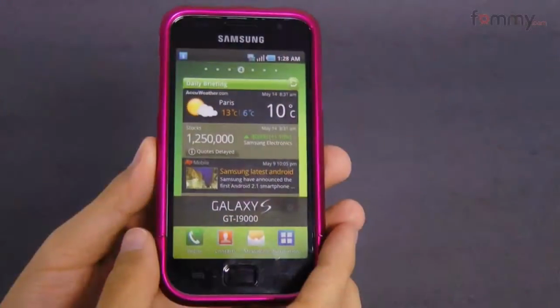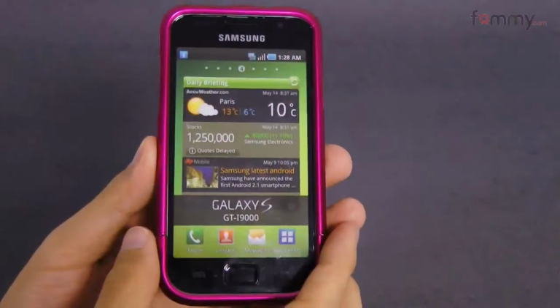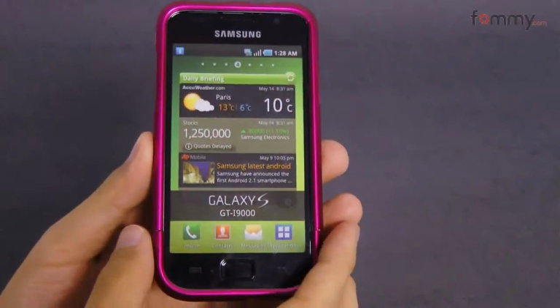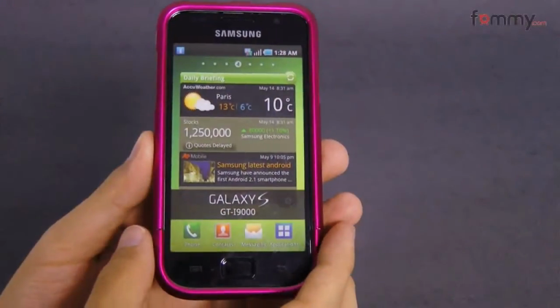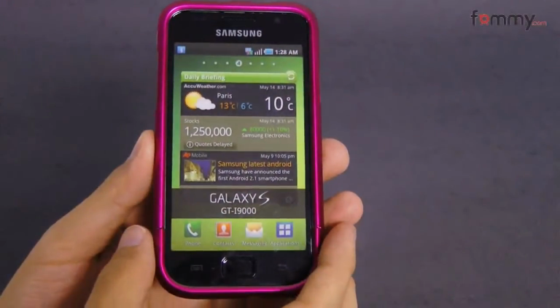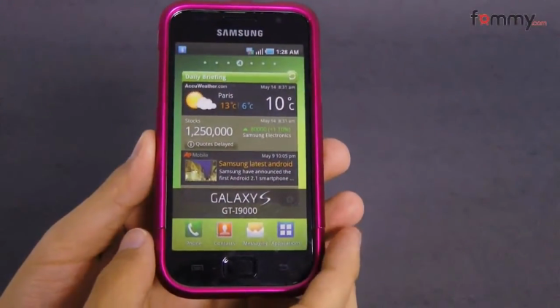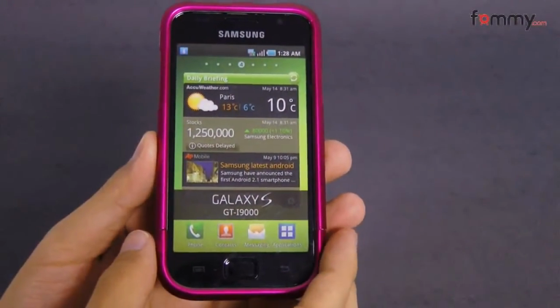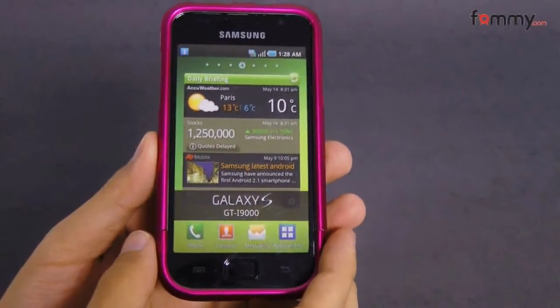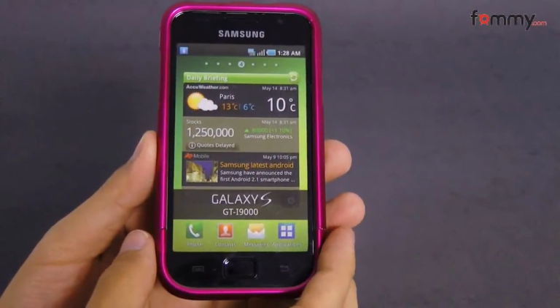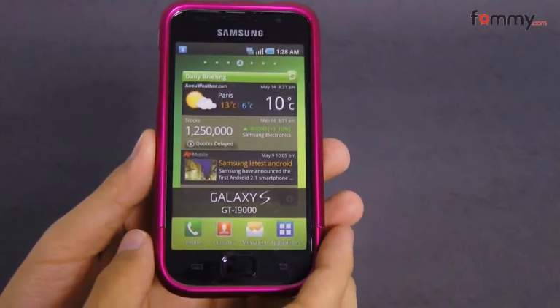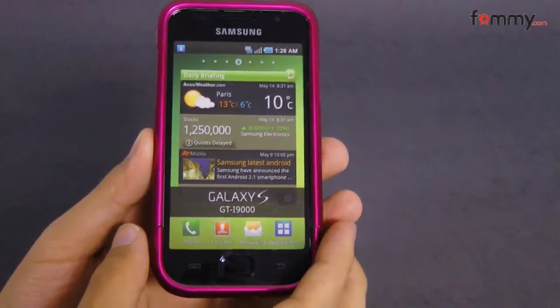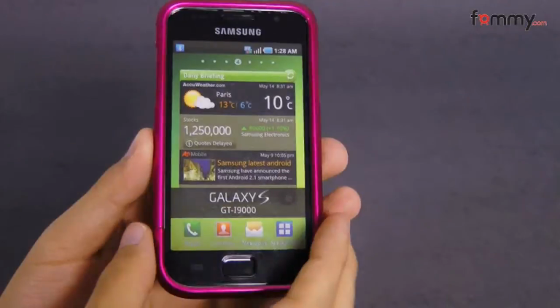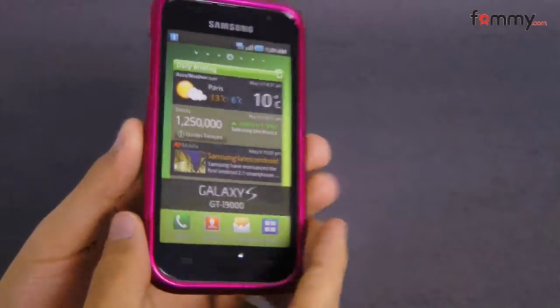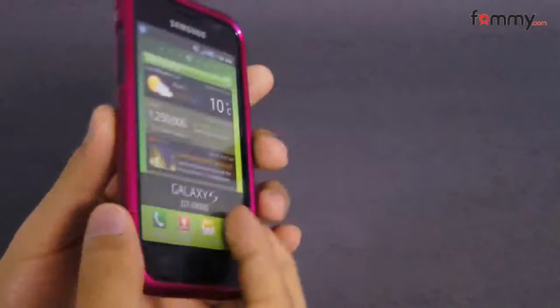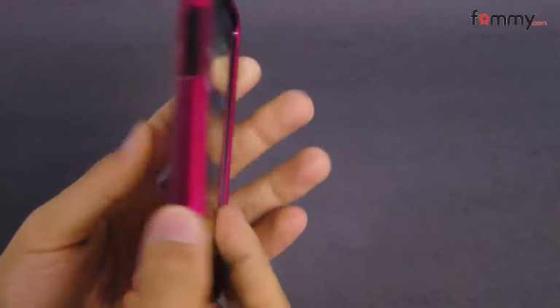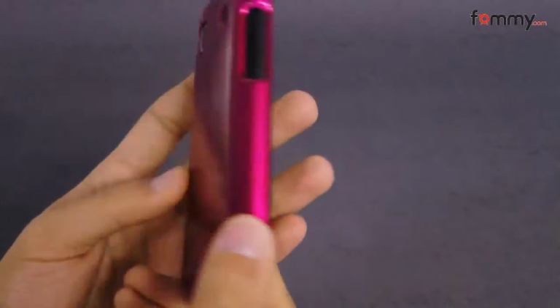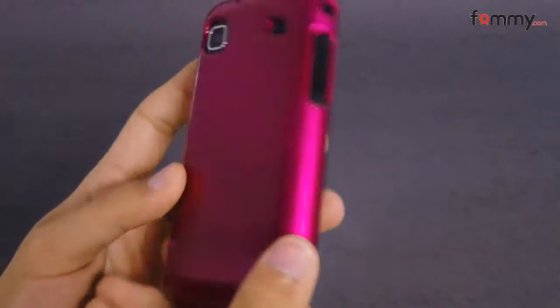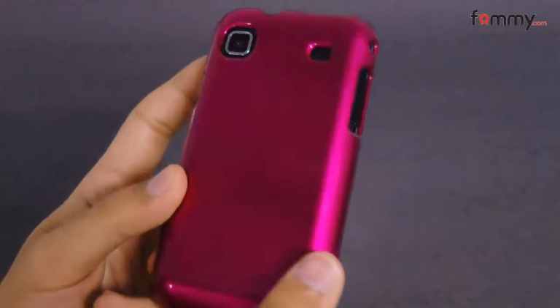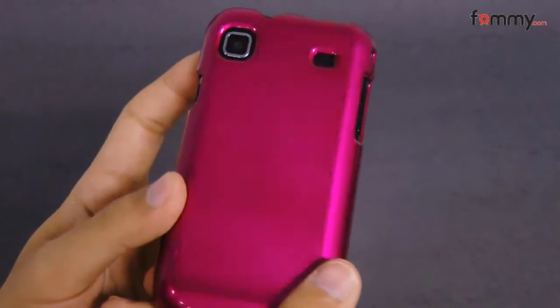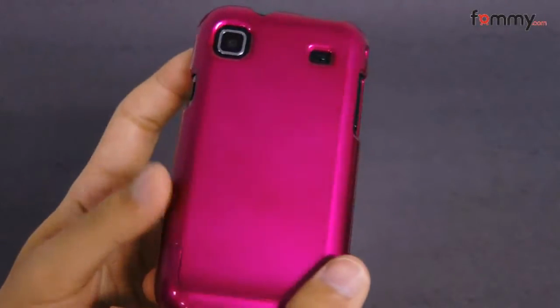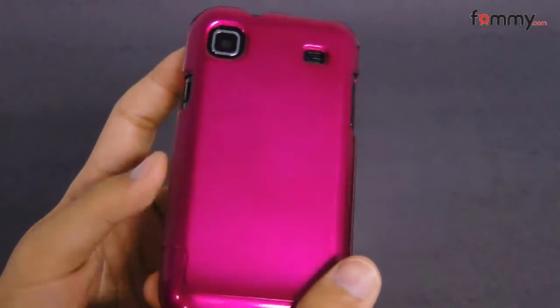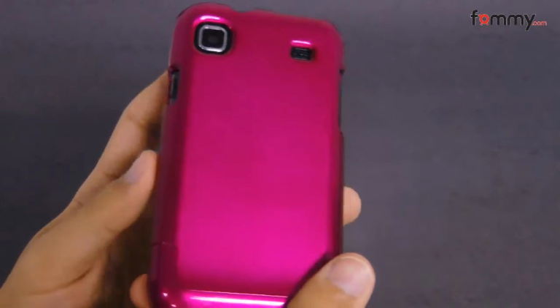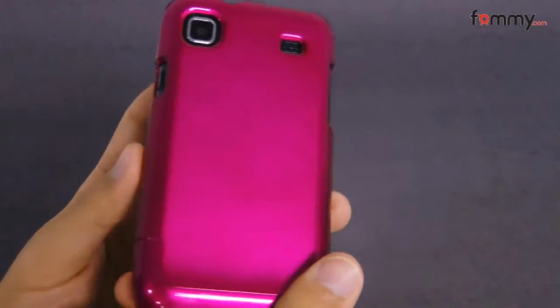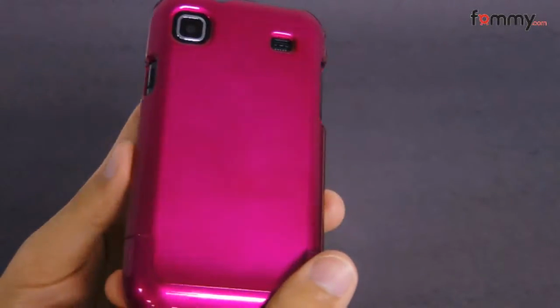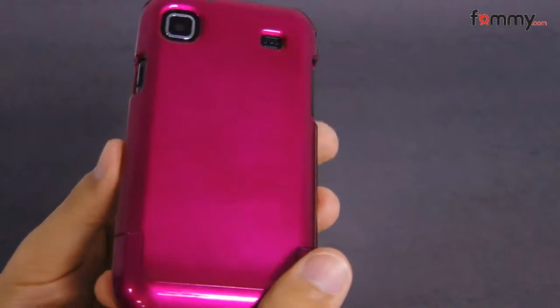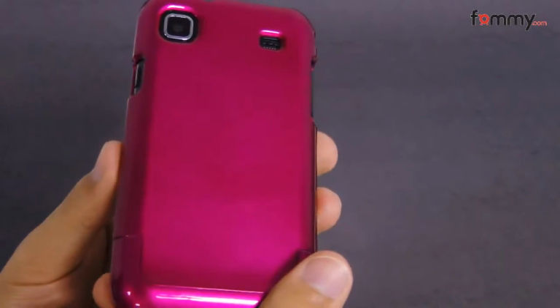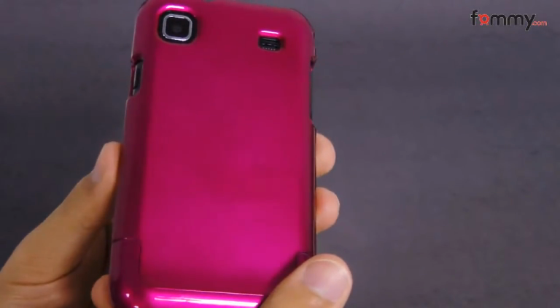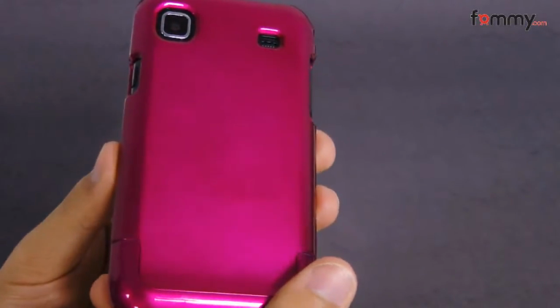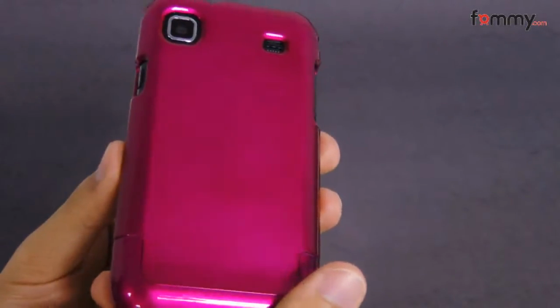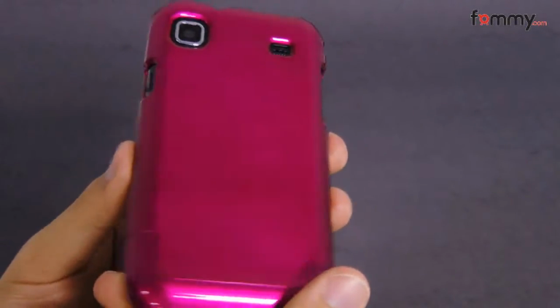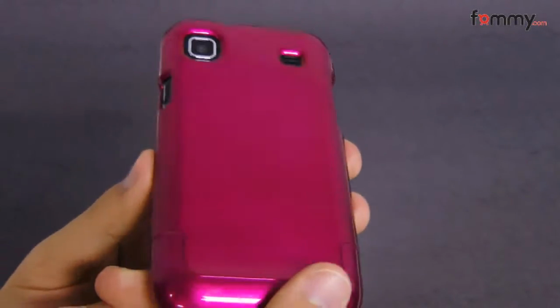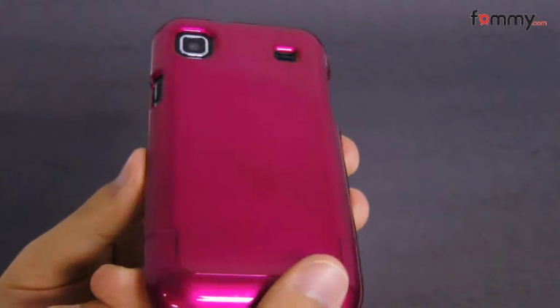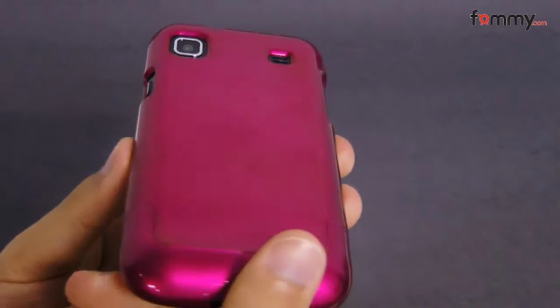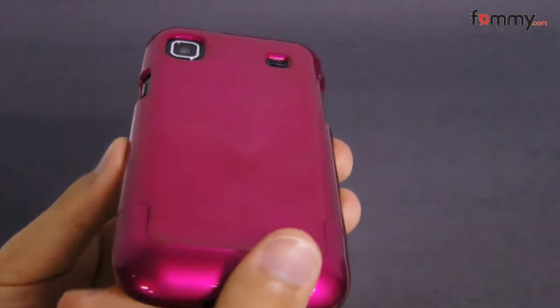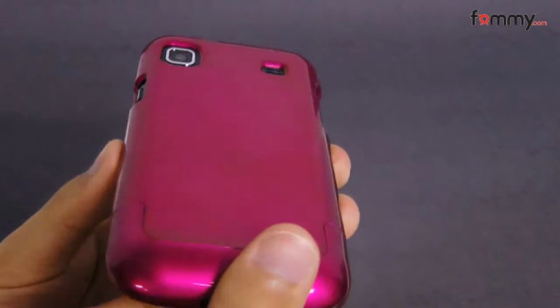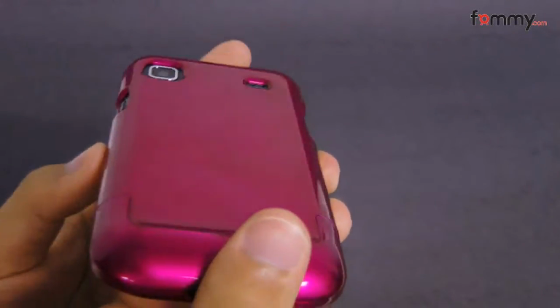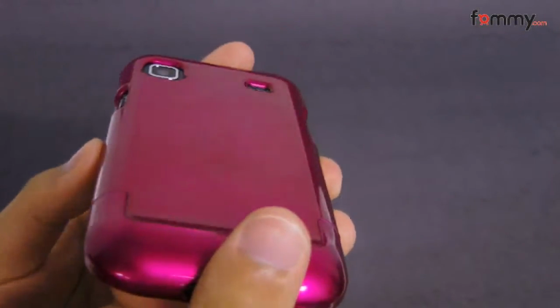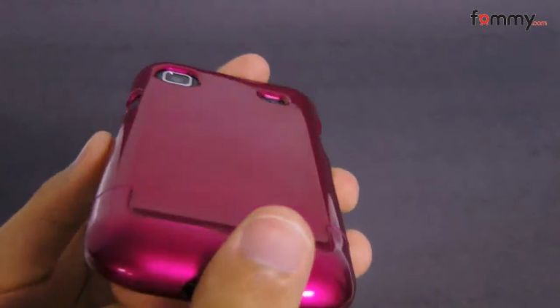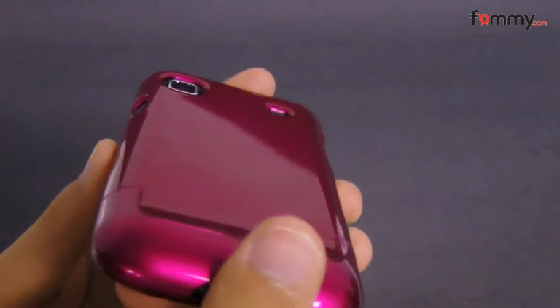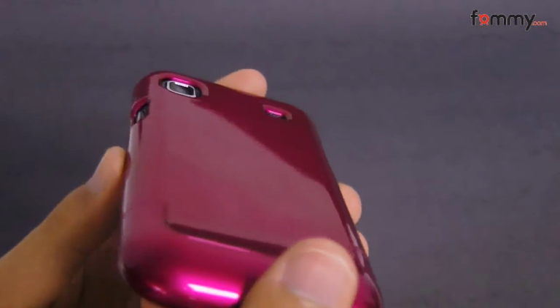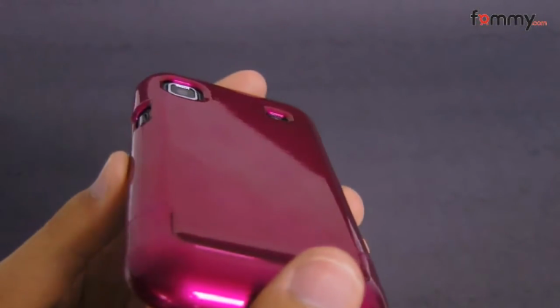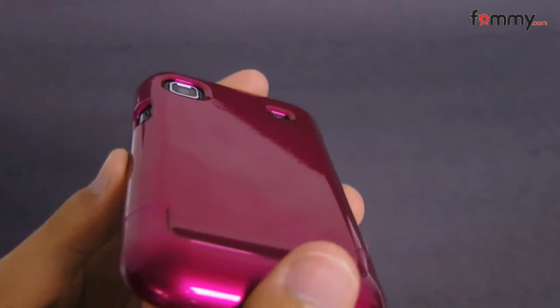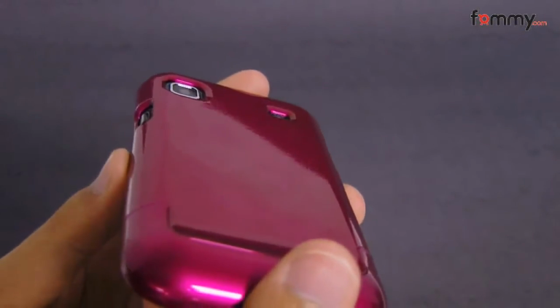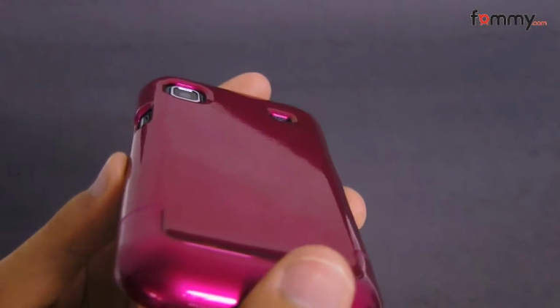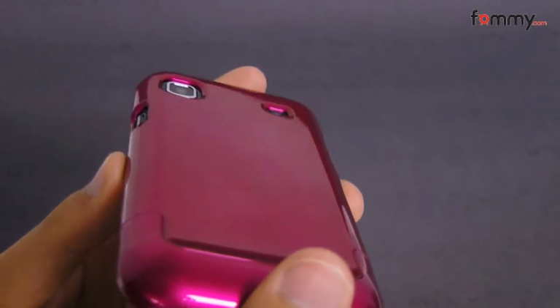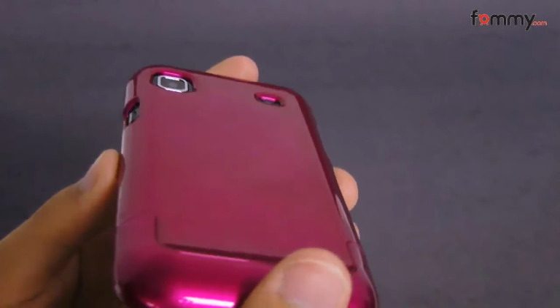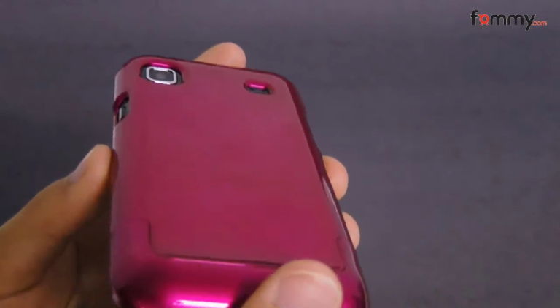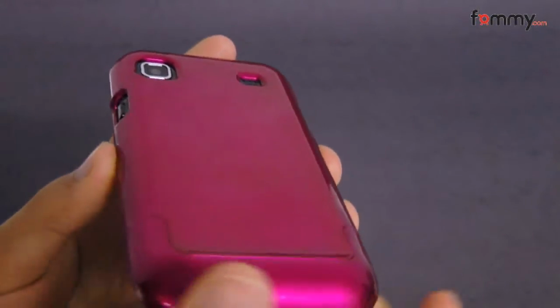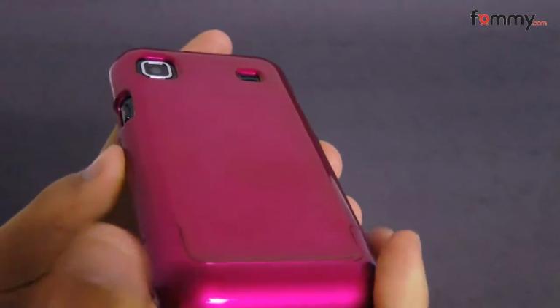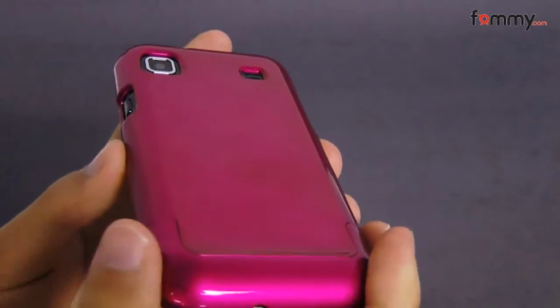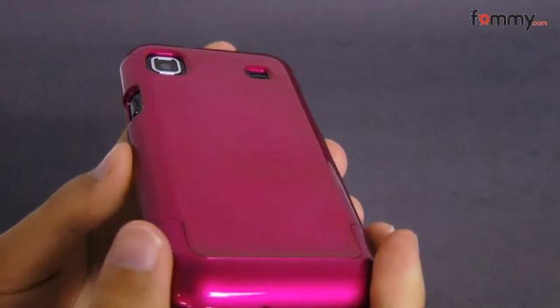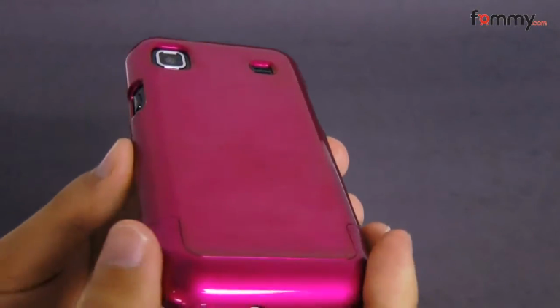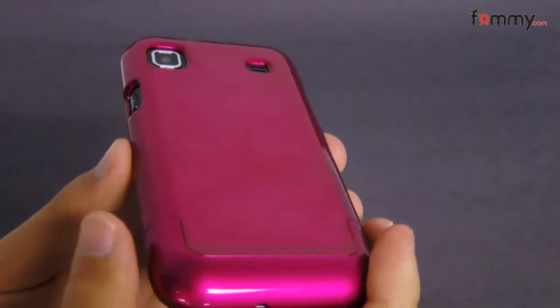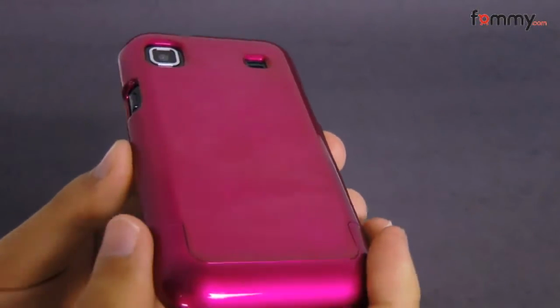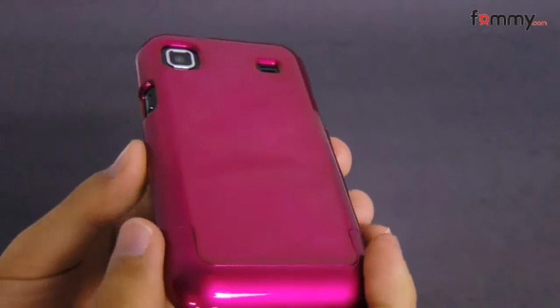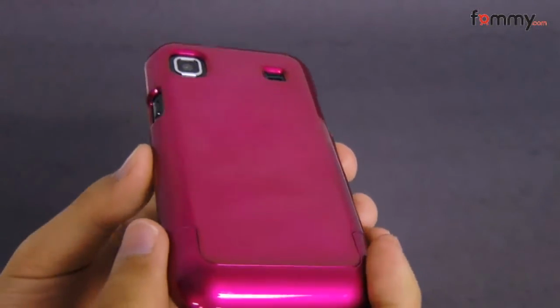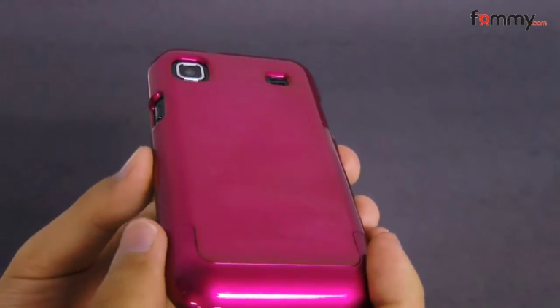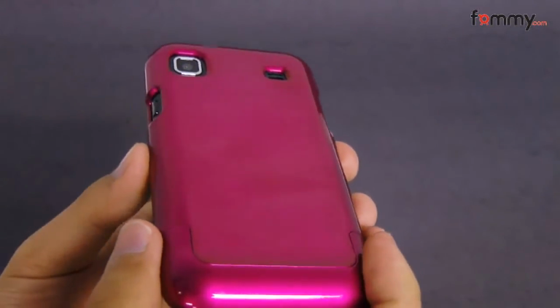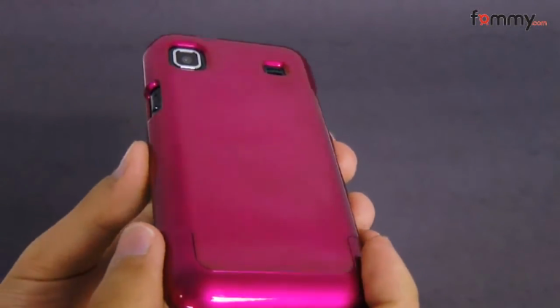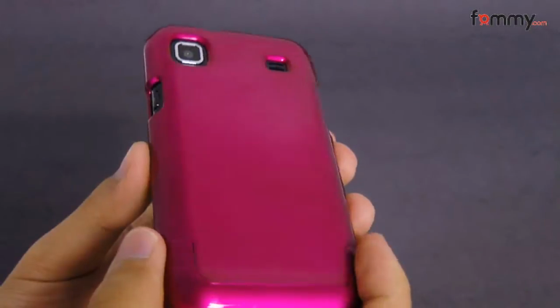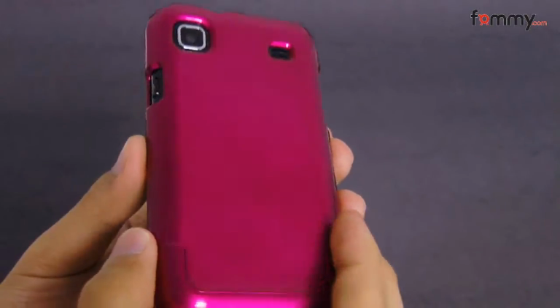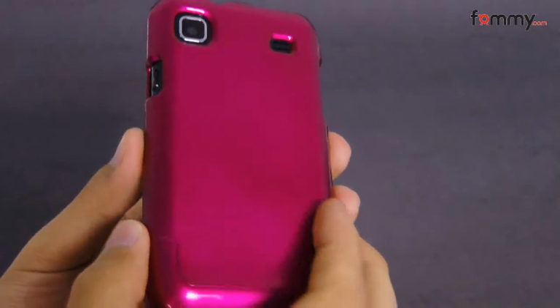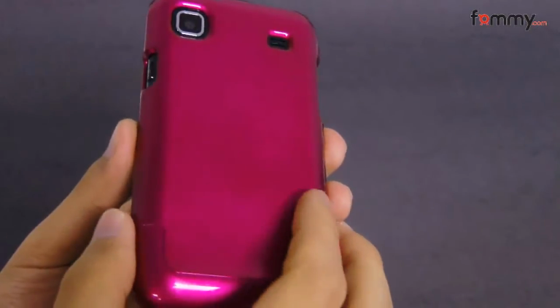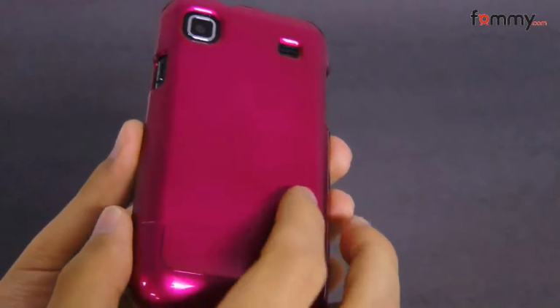Hey, this is Nick with Fahmi, and this is a quick review of the T-Mobile case for the Samsung Galaxy S 4G.